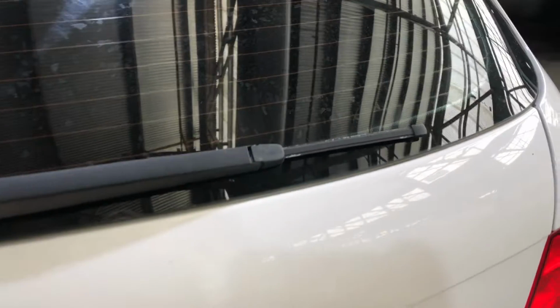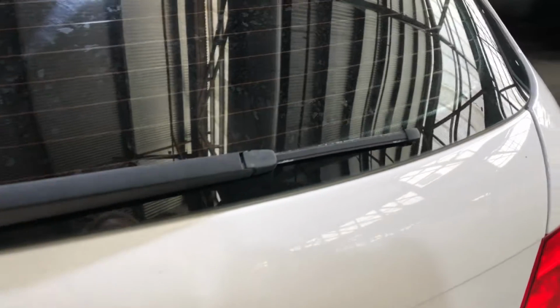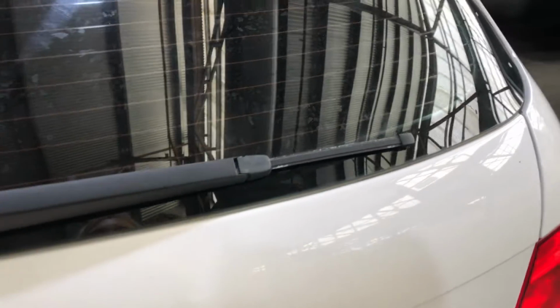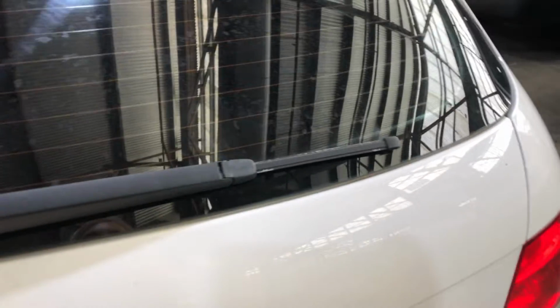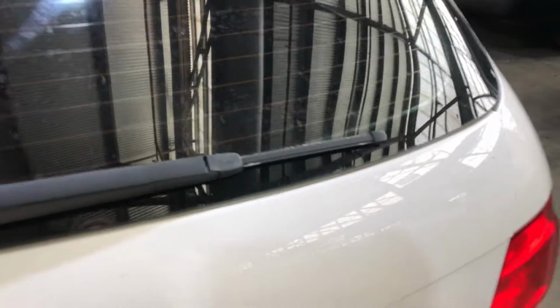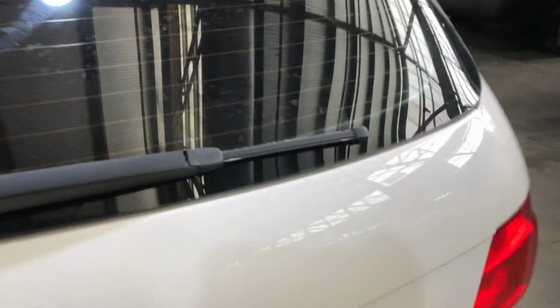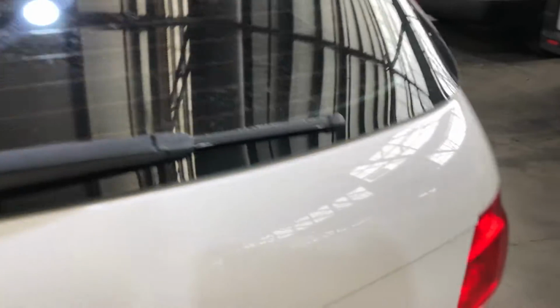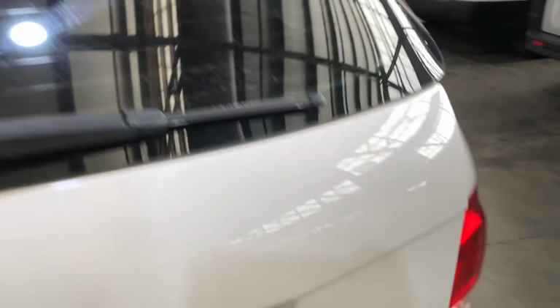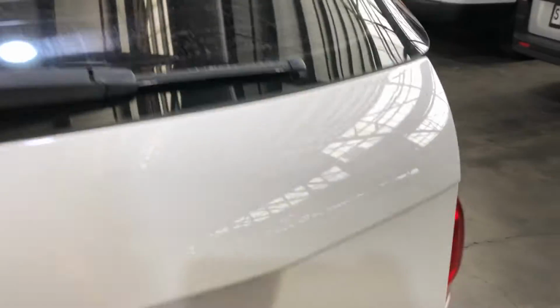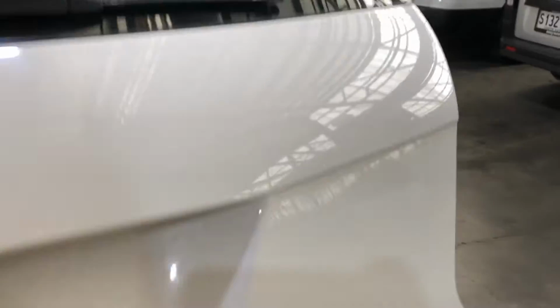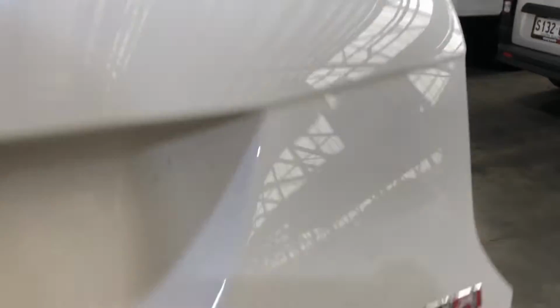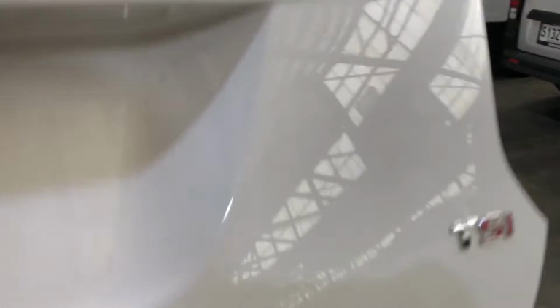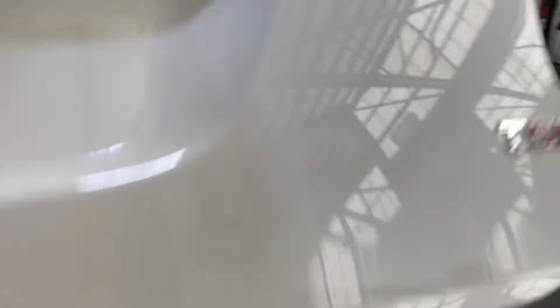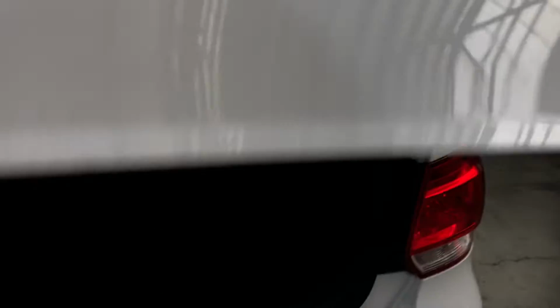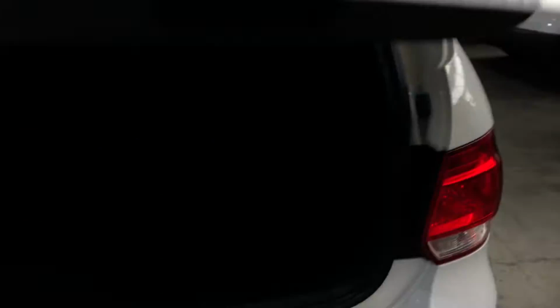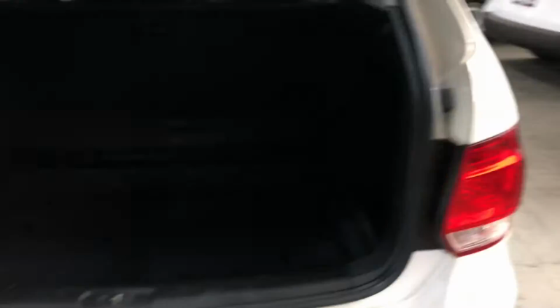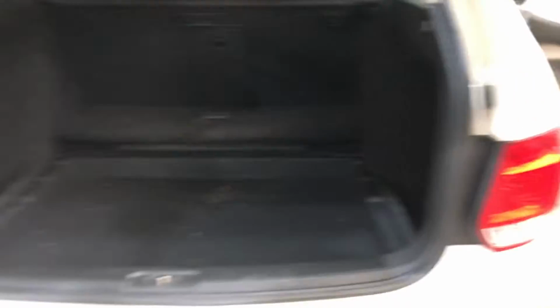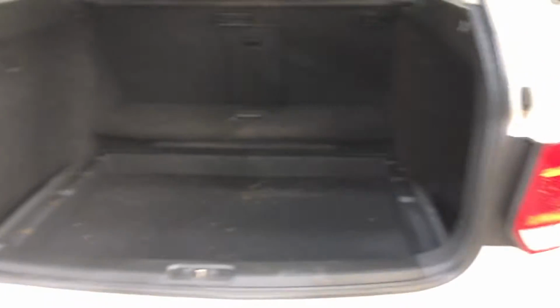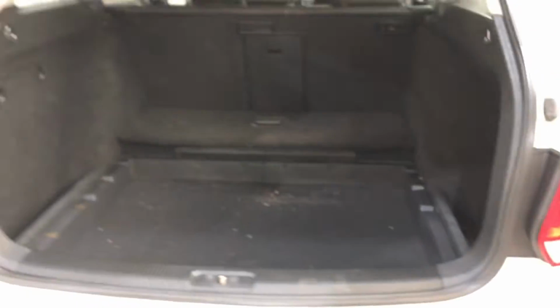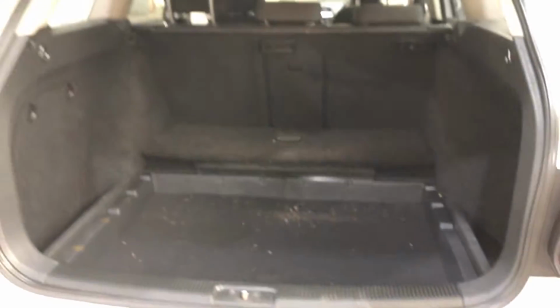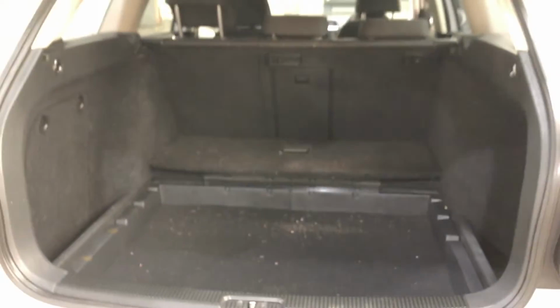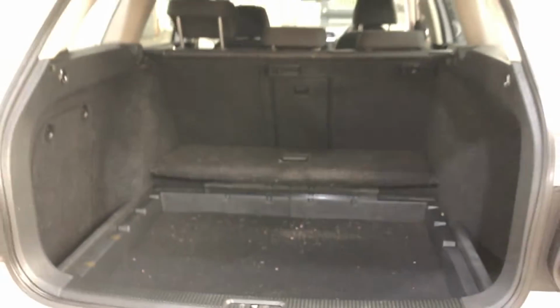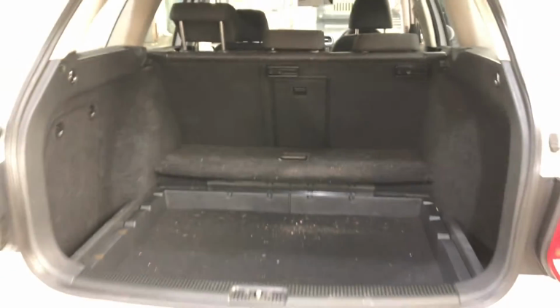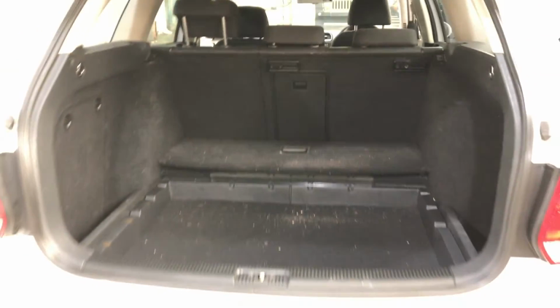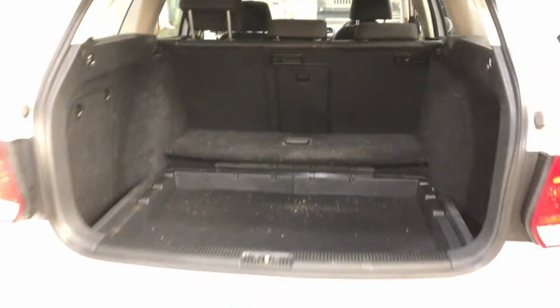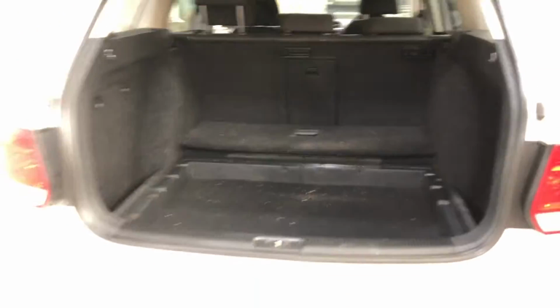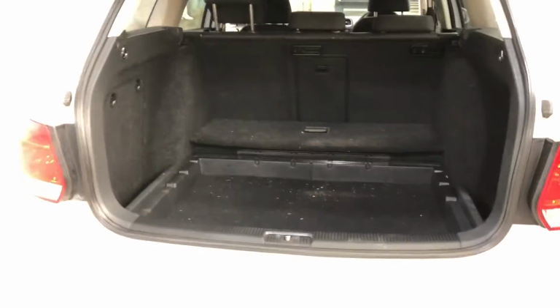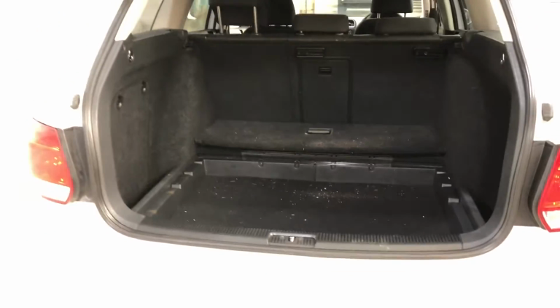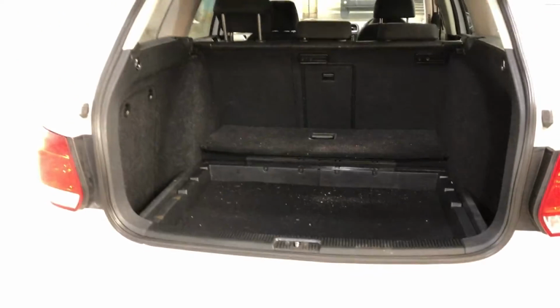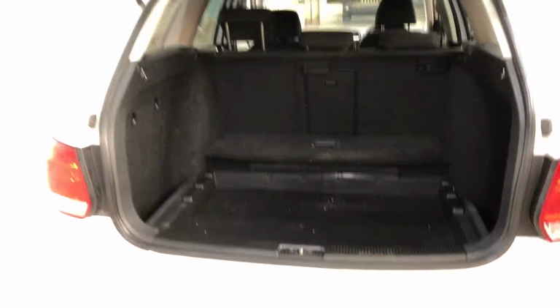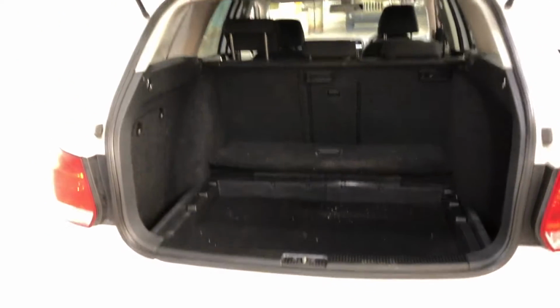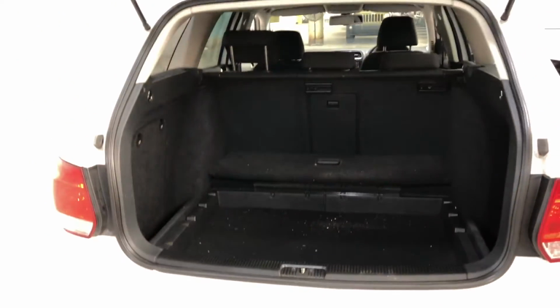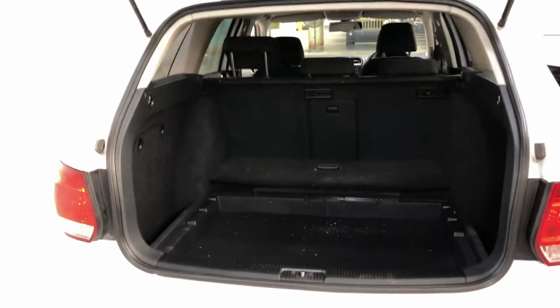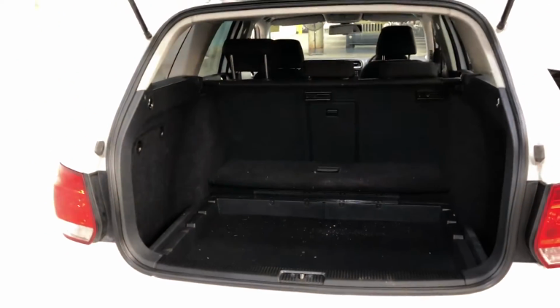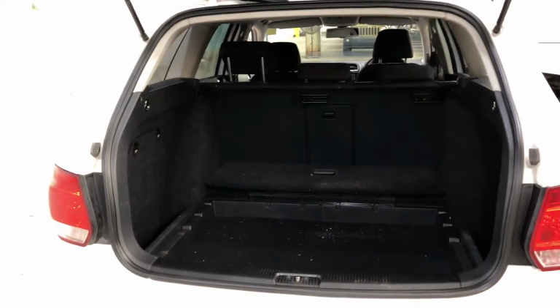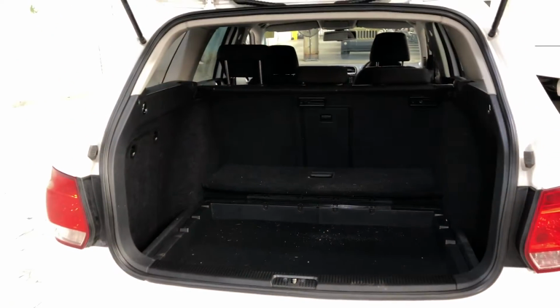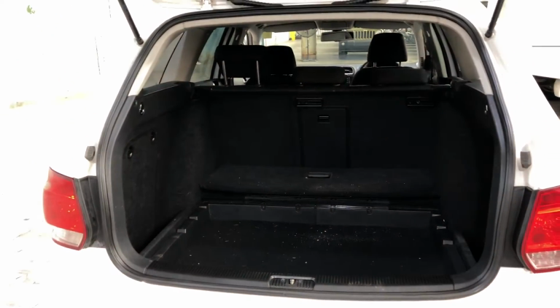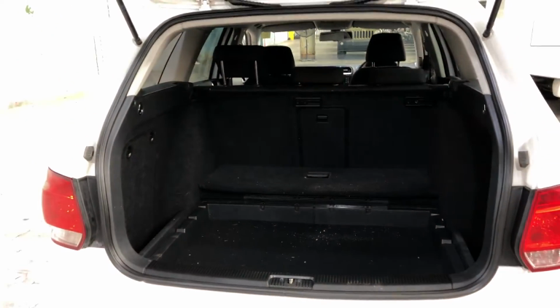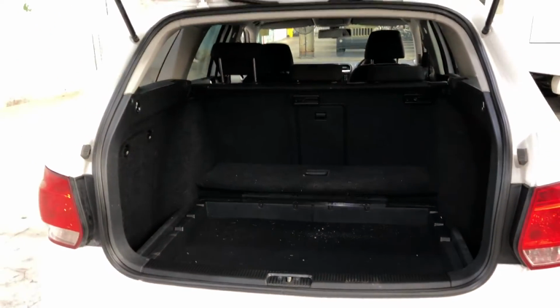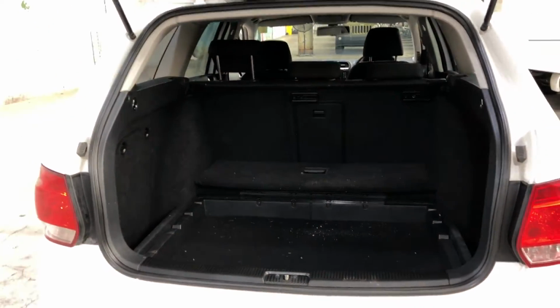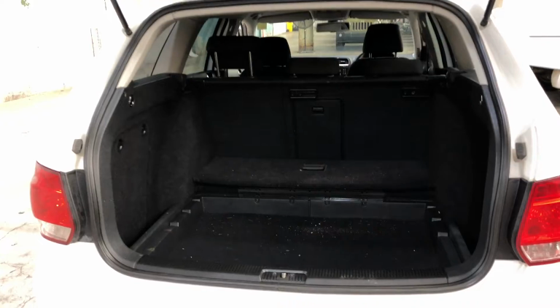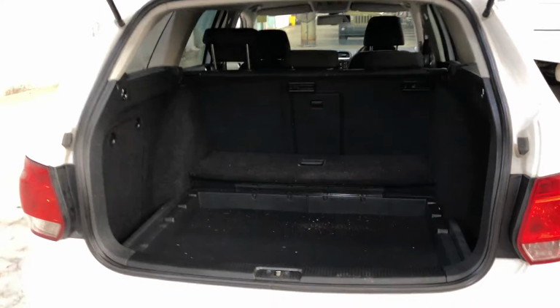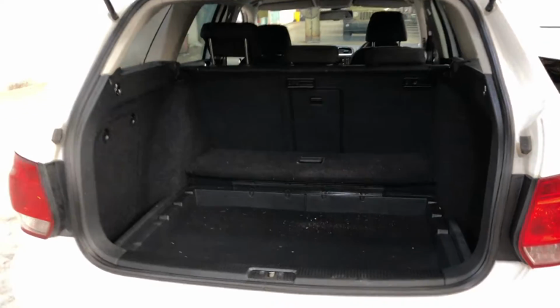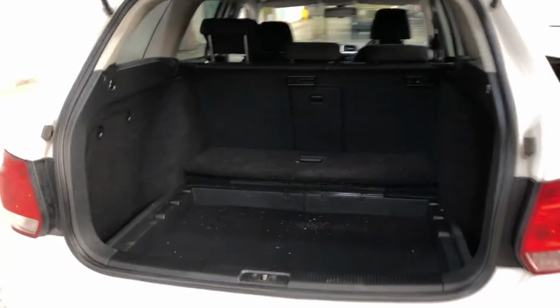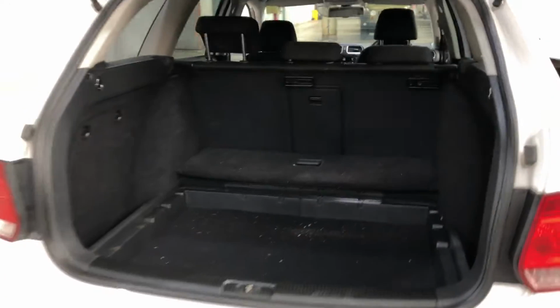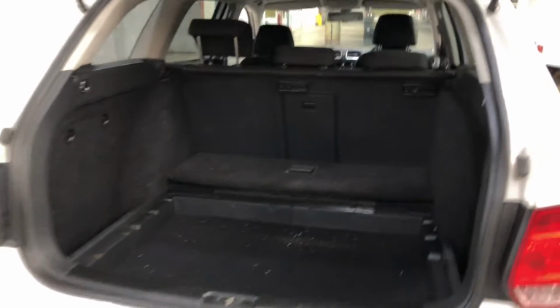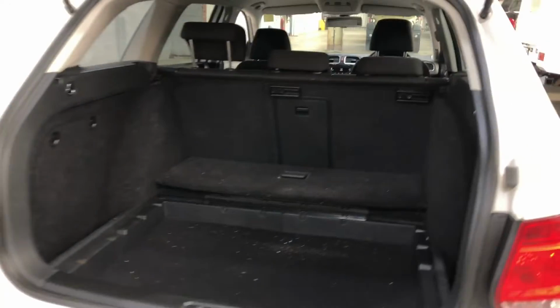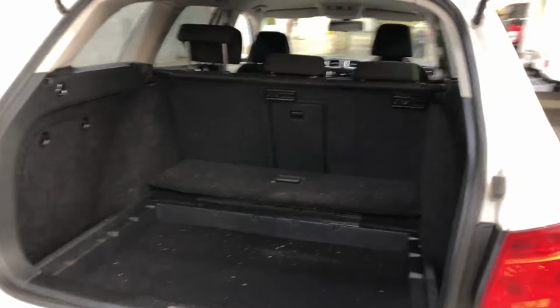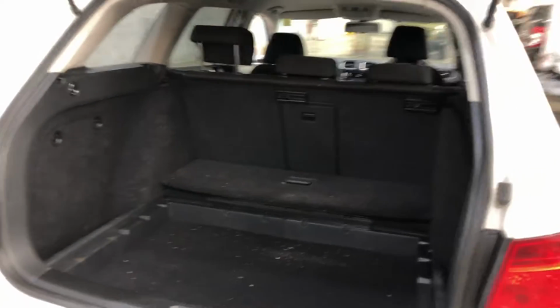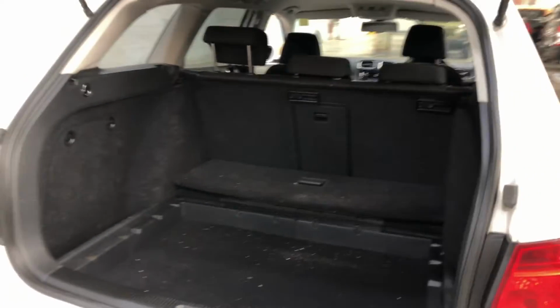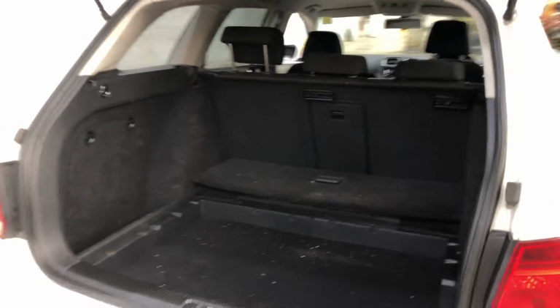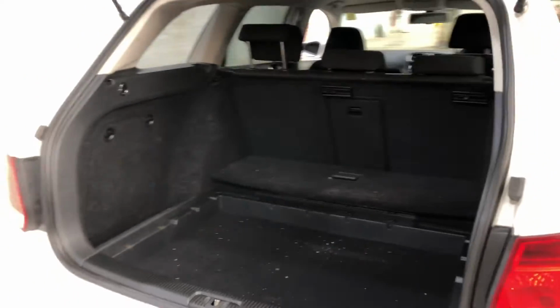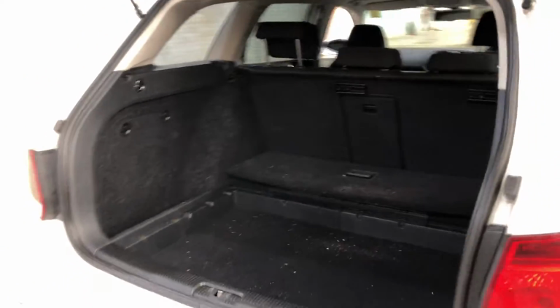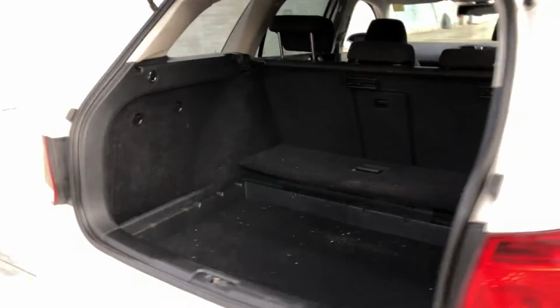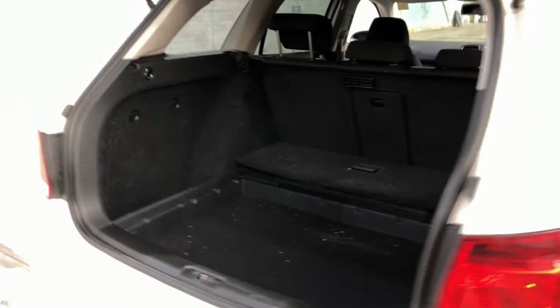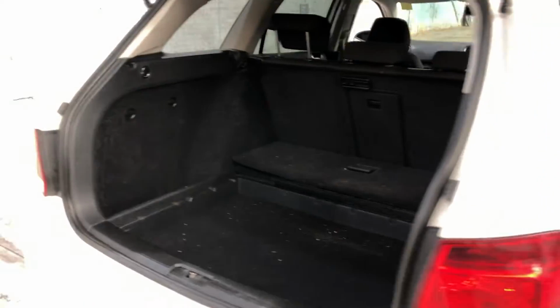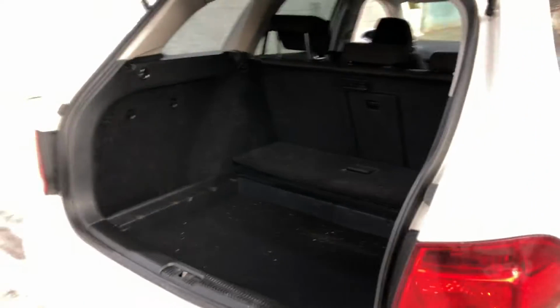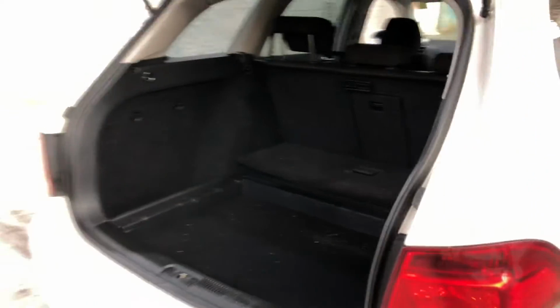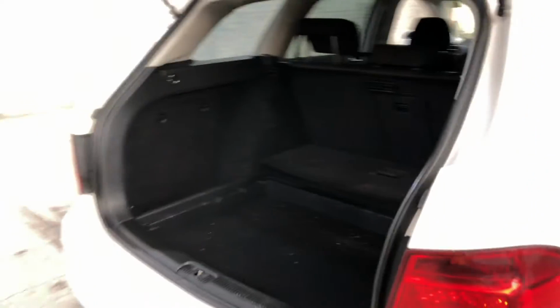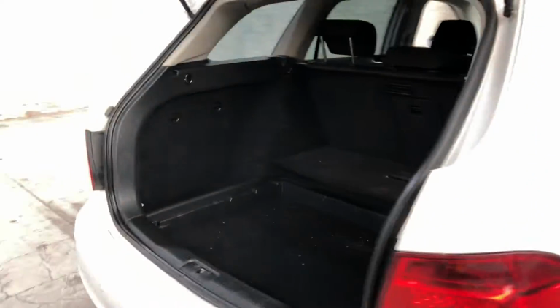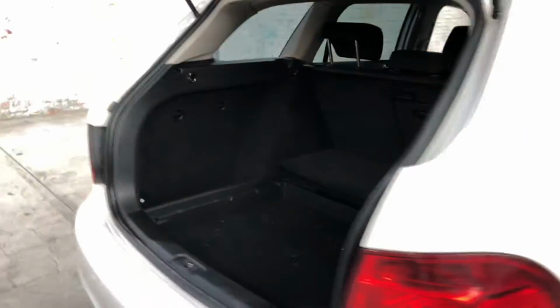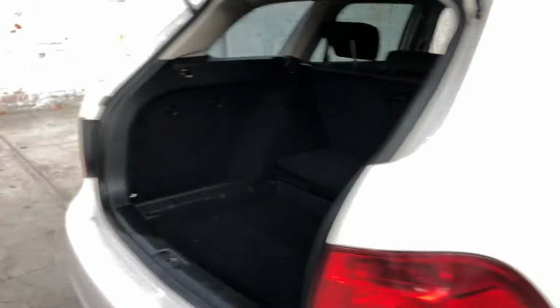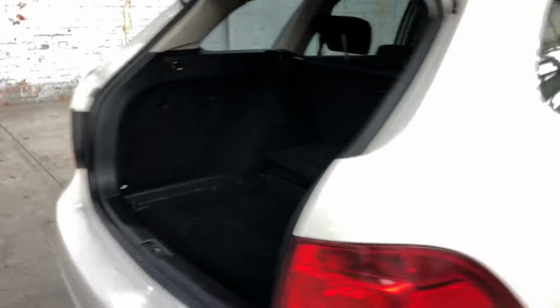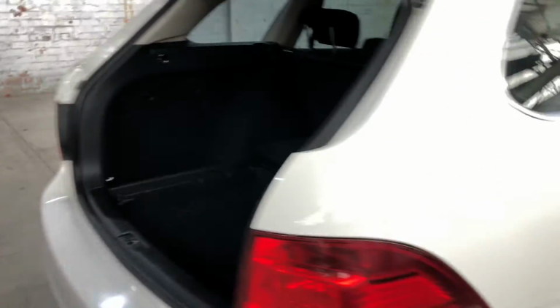As we make our way around the back, this five-seater comes with plenty of space in the boot, with all rear seats that fold down.